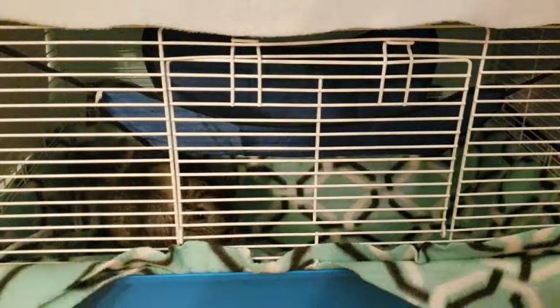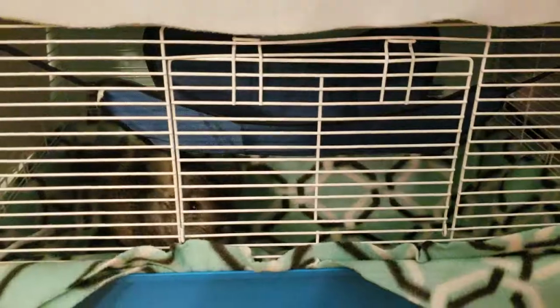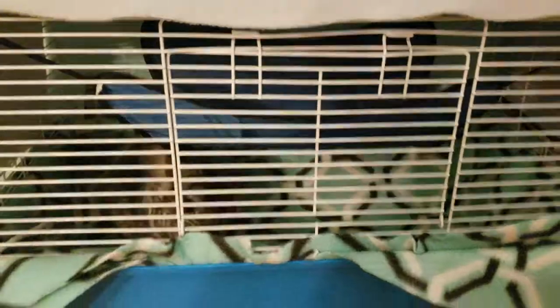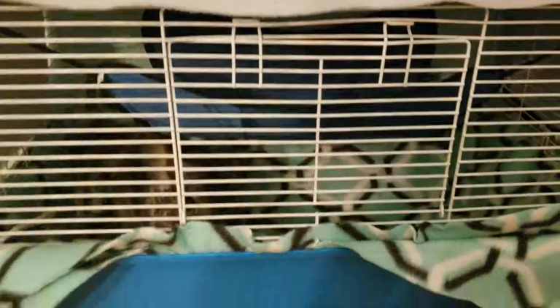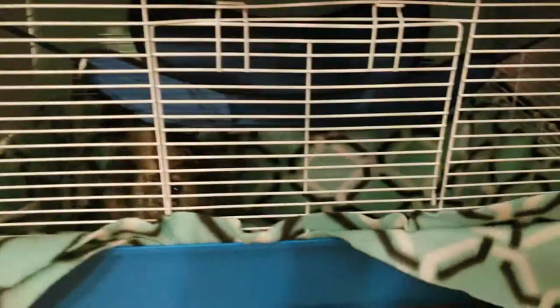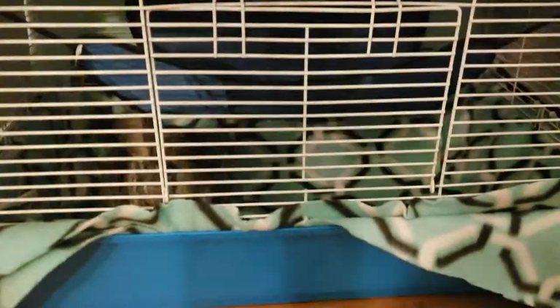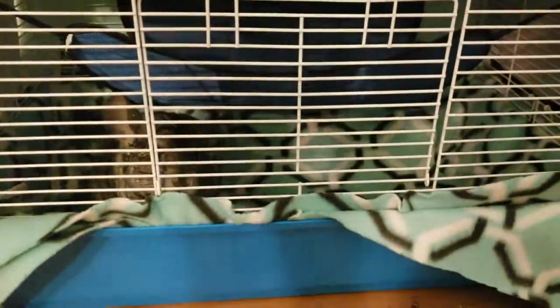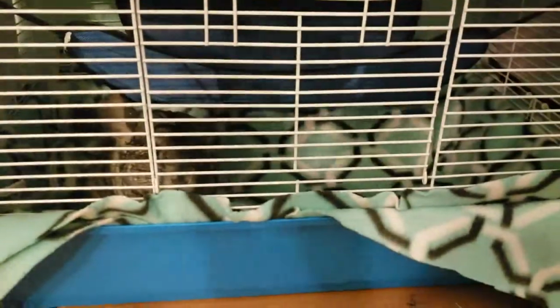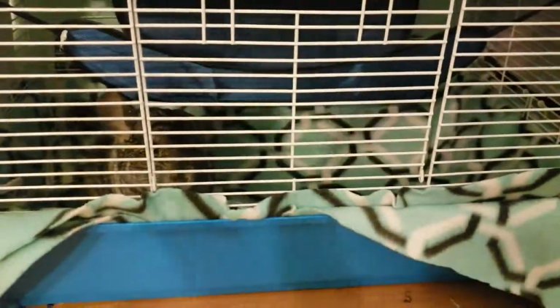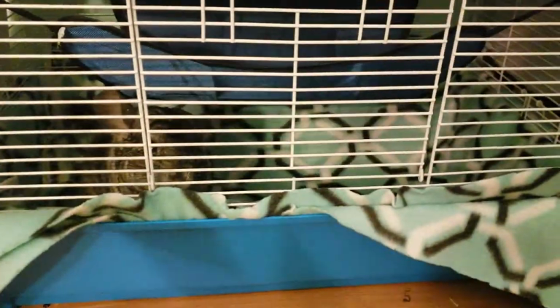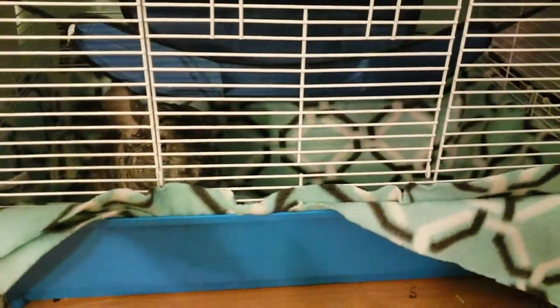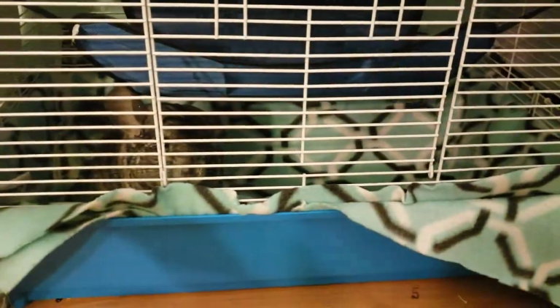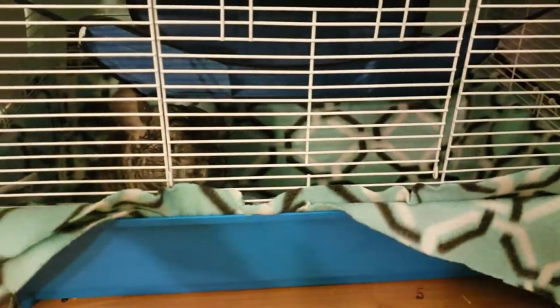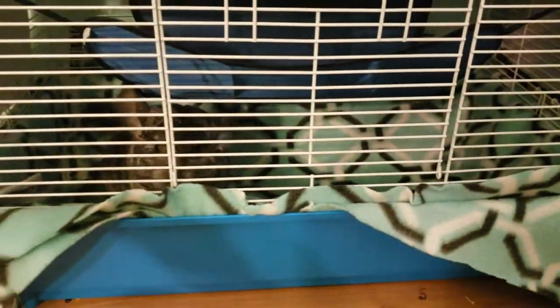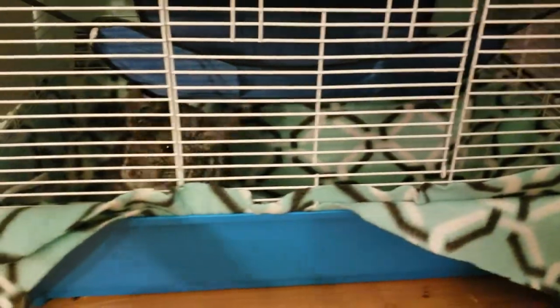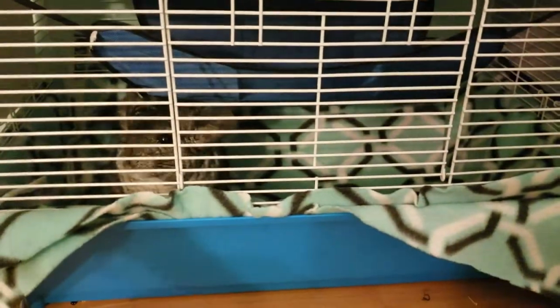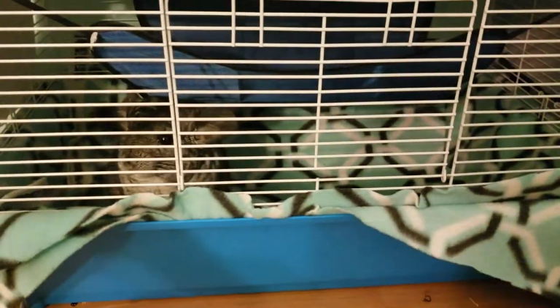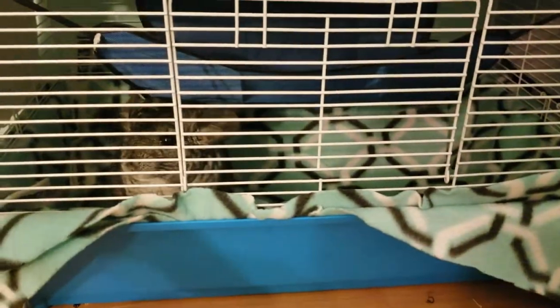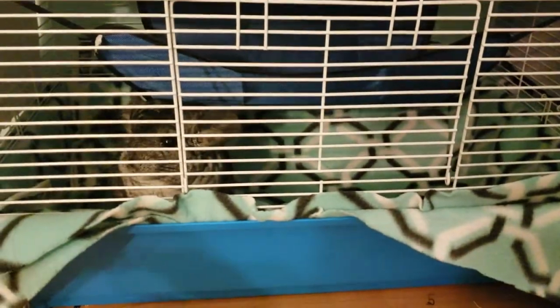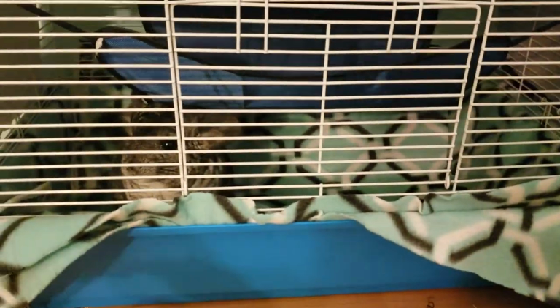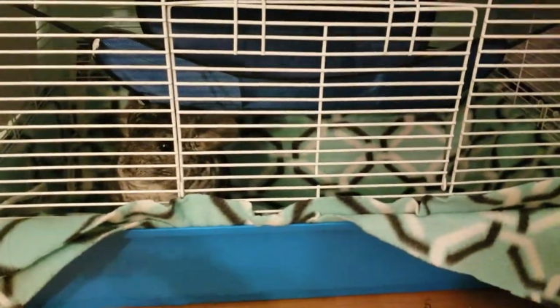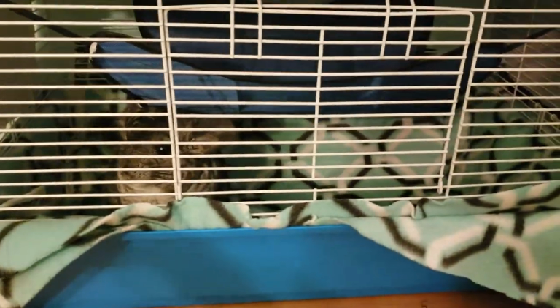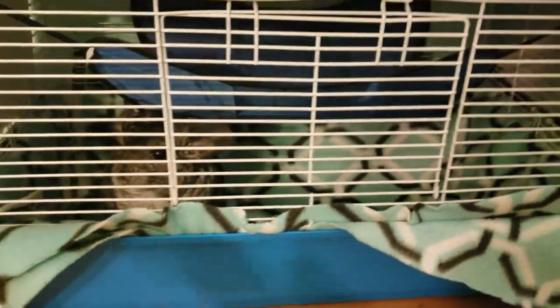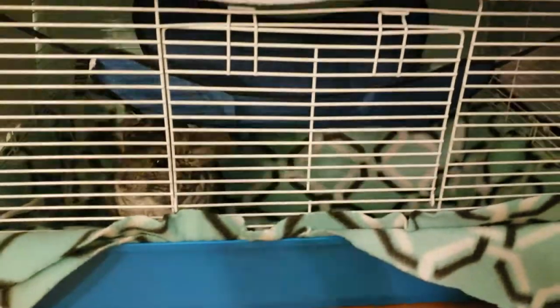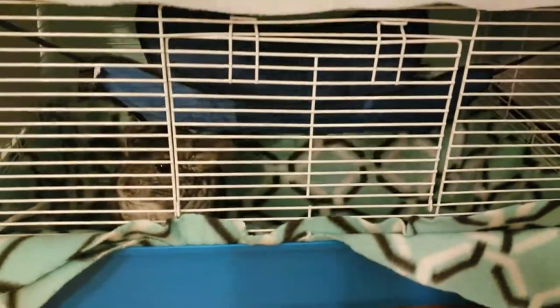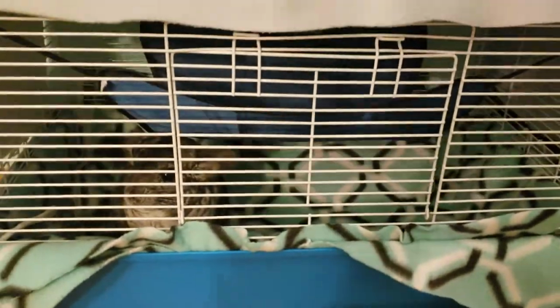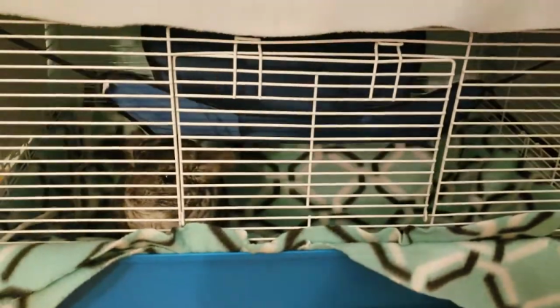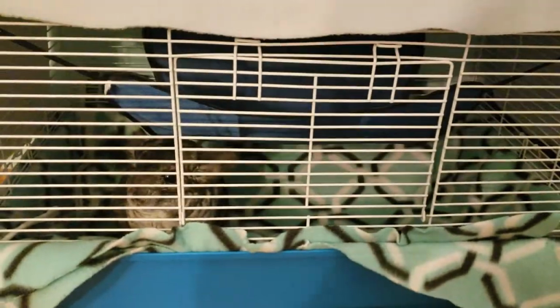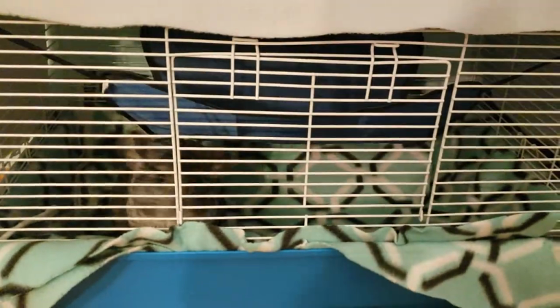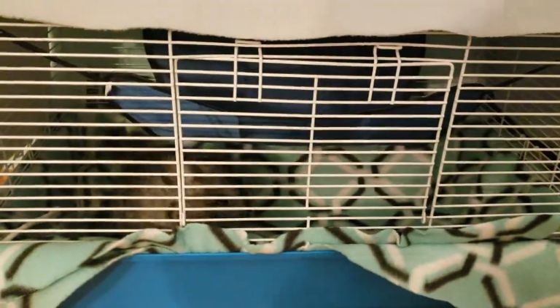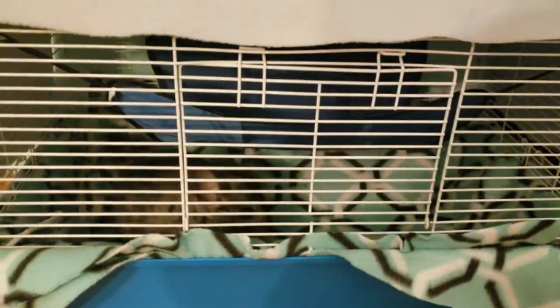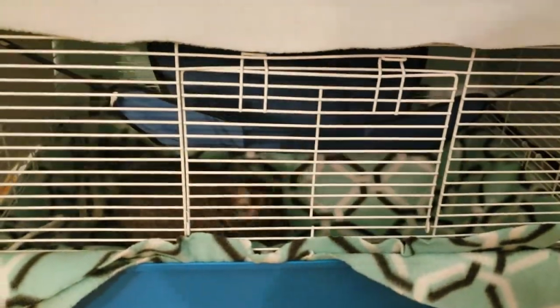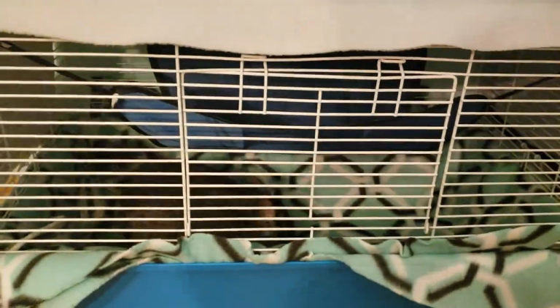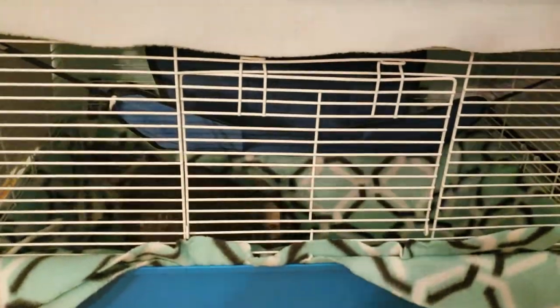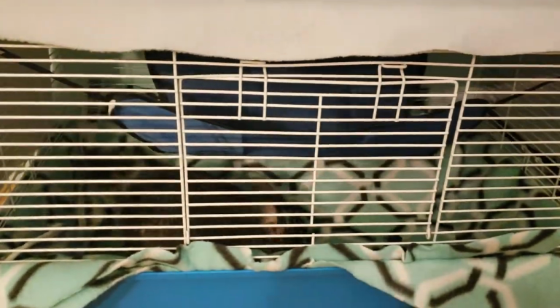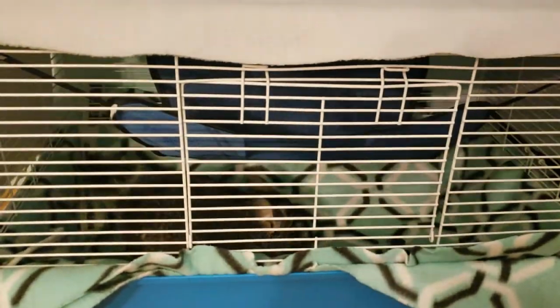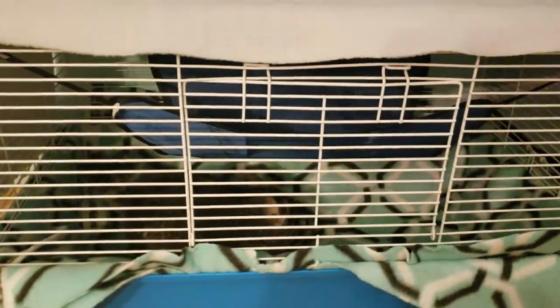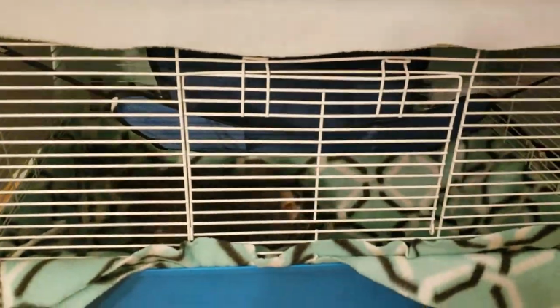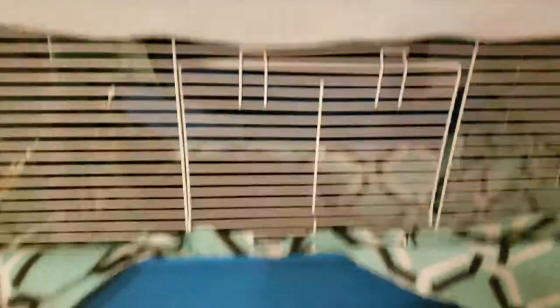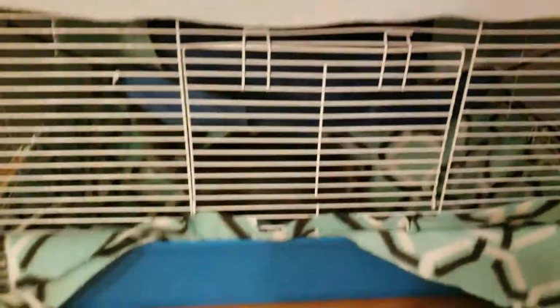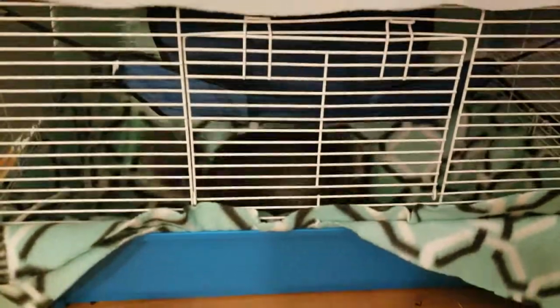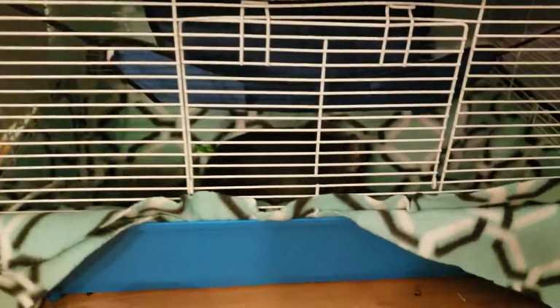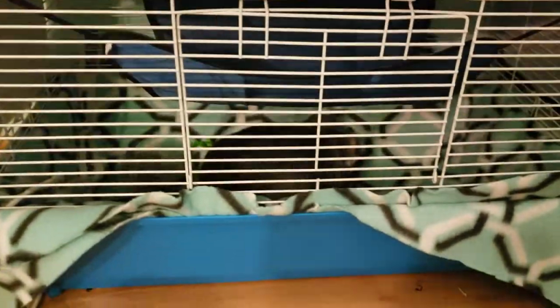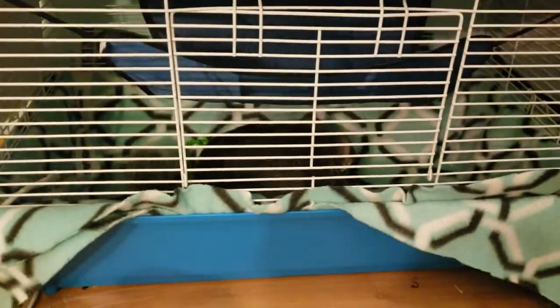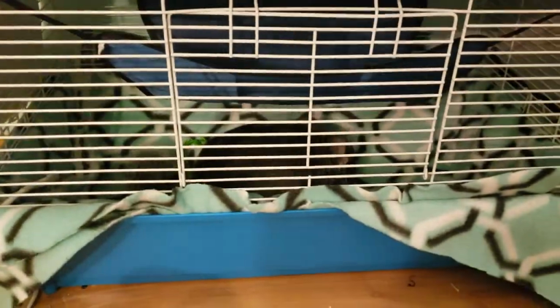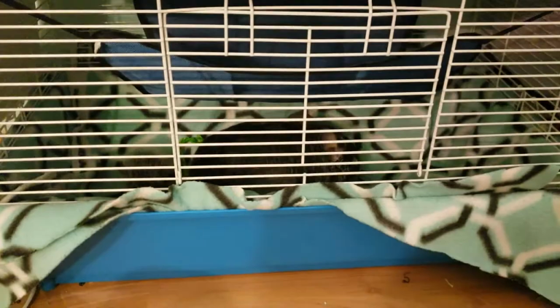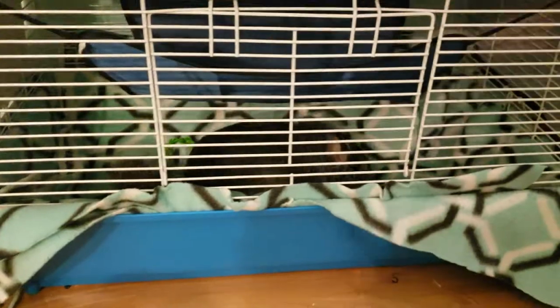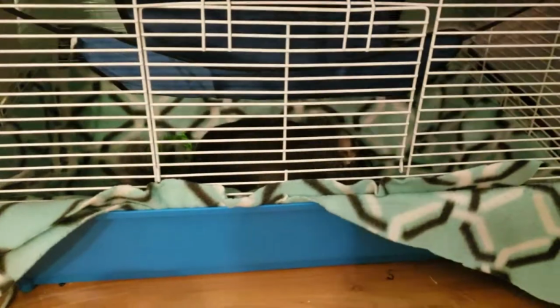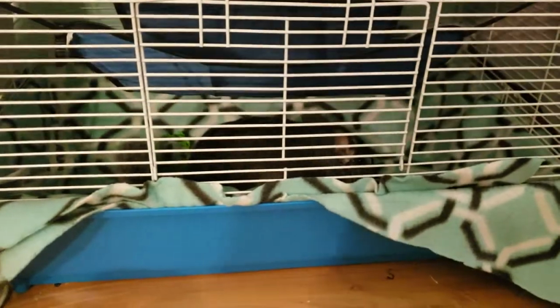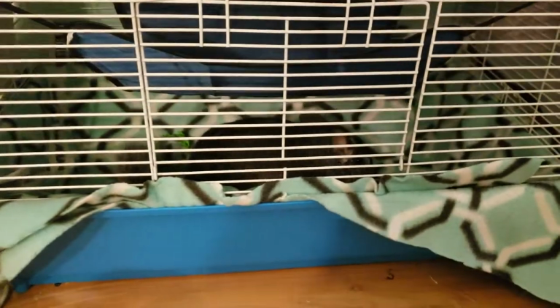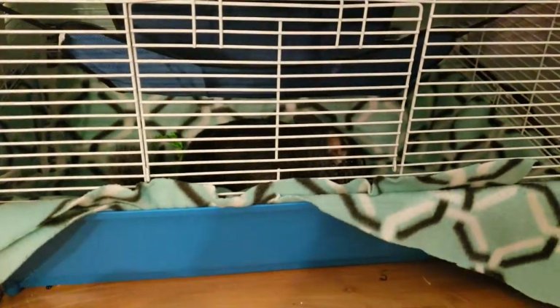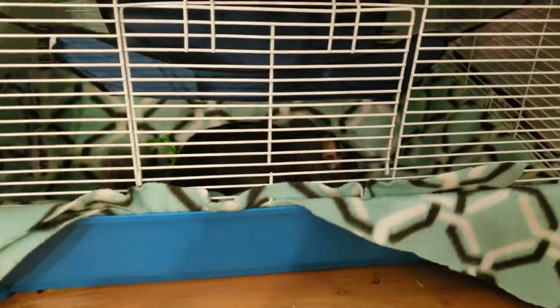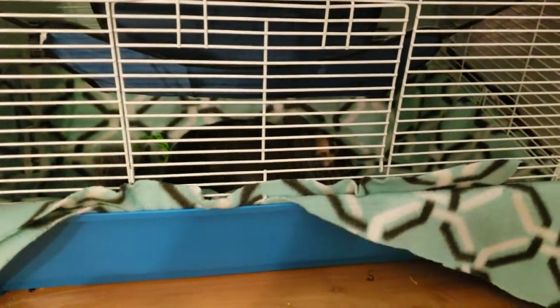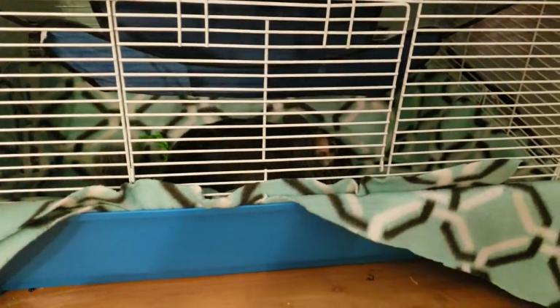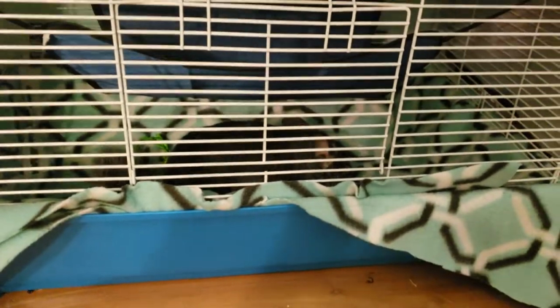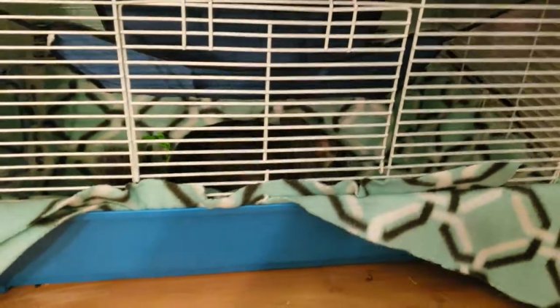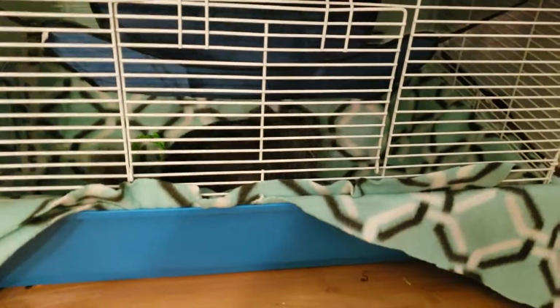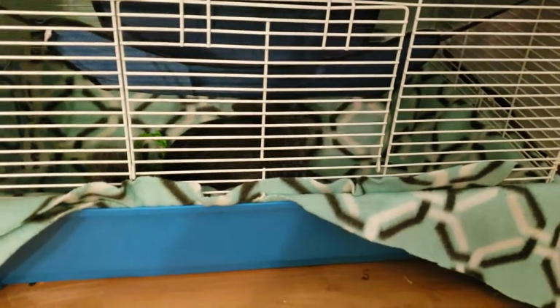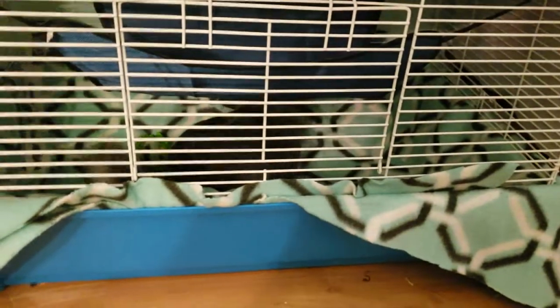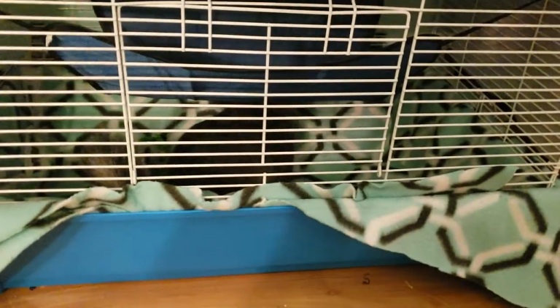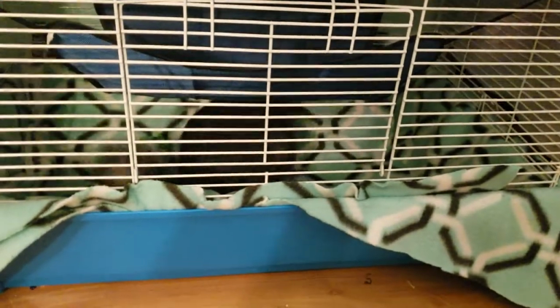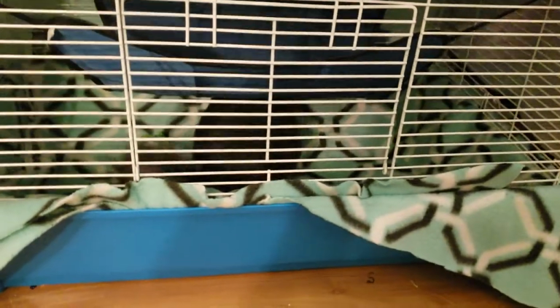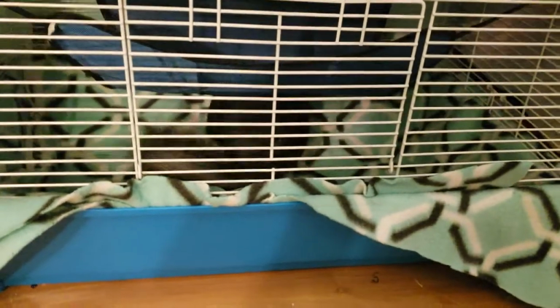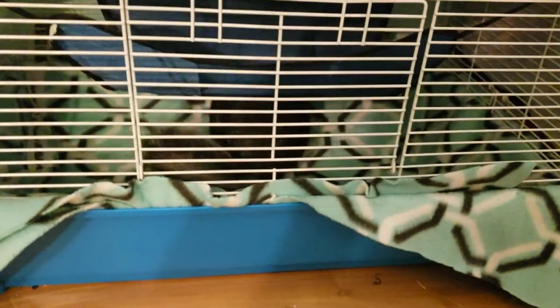Hey everyone, I'm Haley from the Tinney Chronicles and today I'm going to be showing you how to travel with your chinchilla. Let's get started!